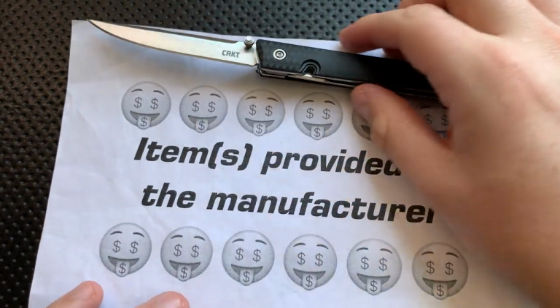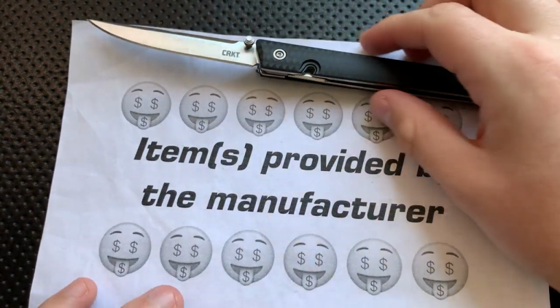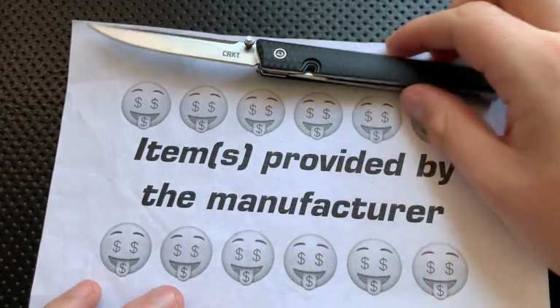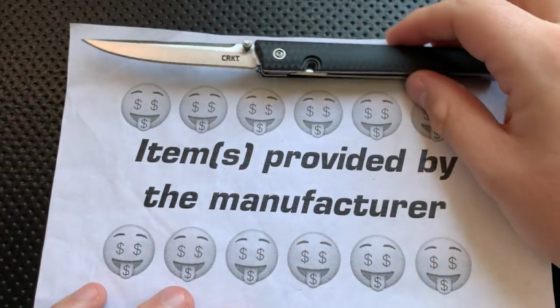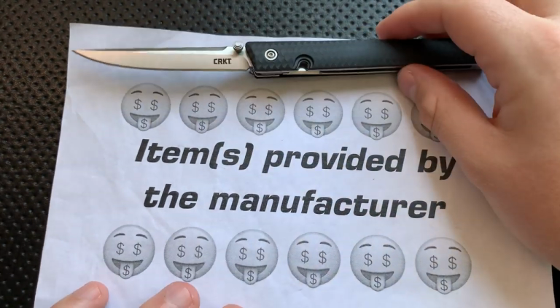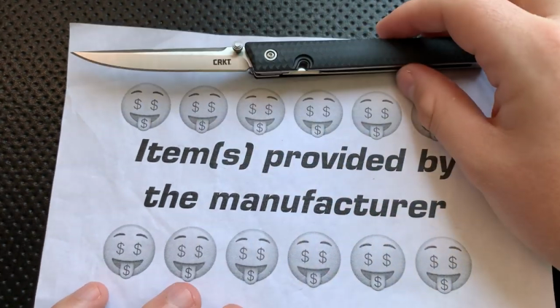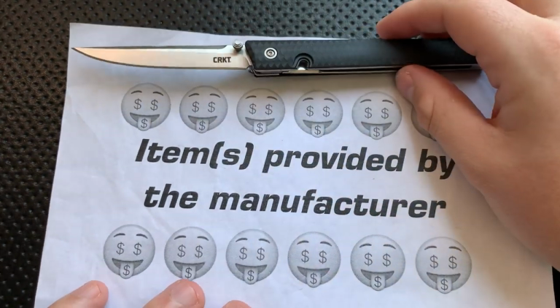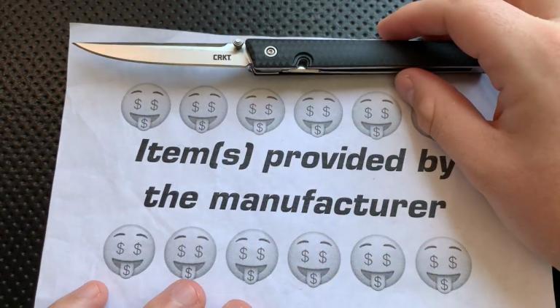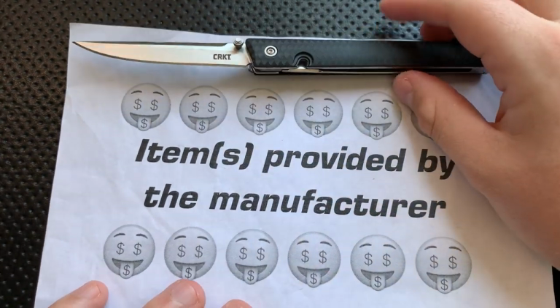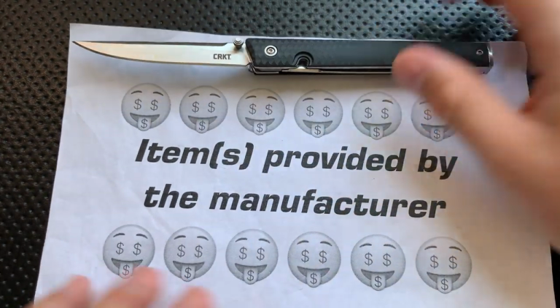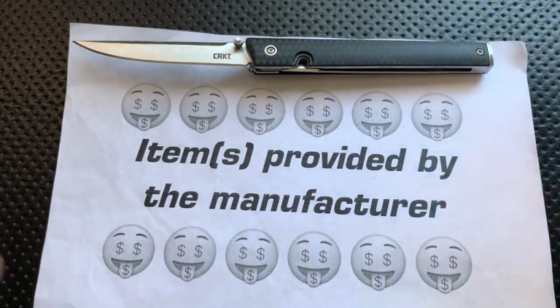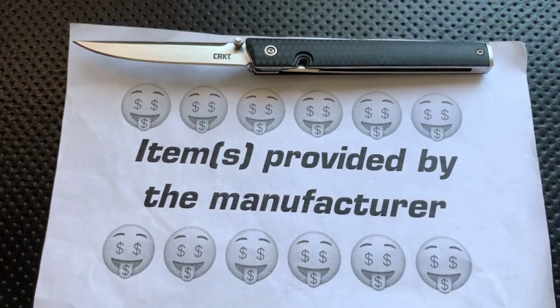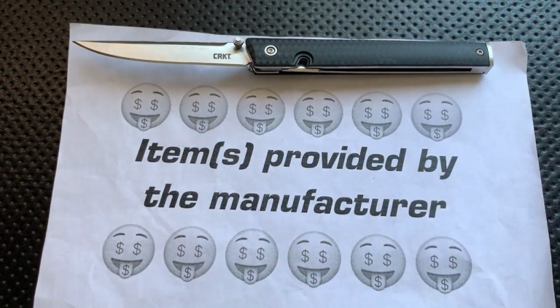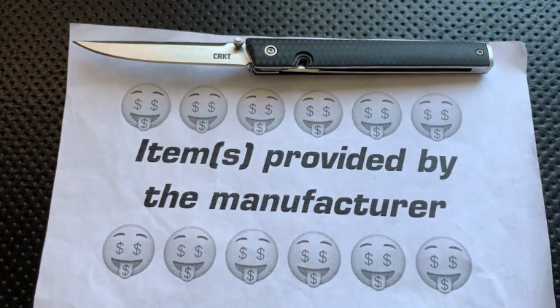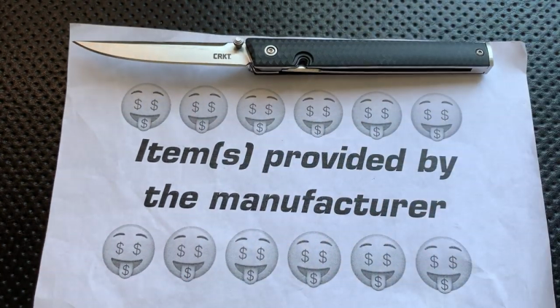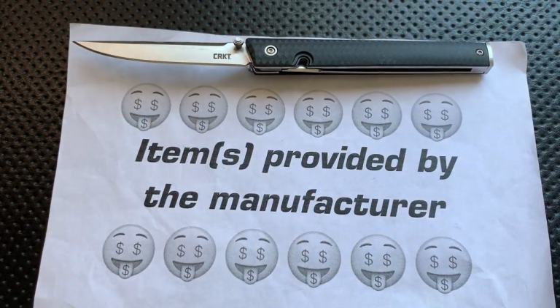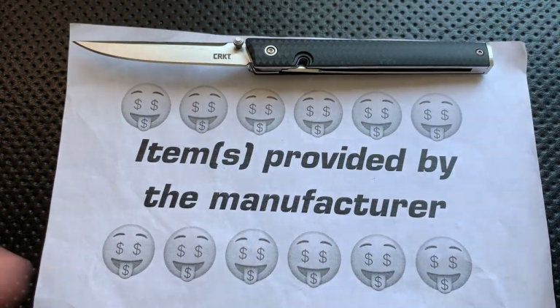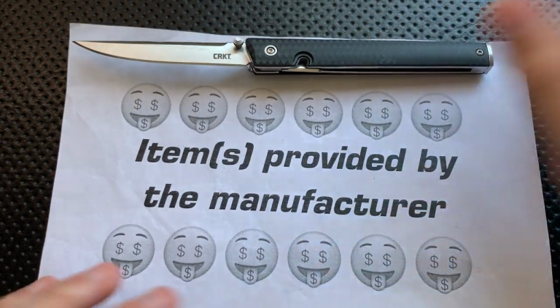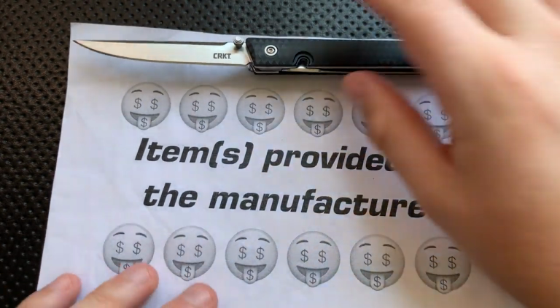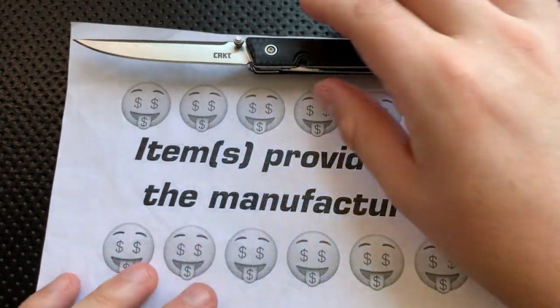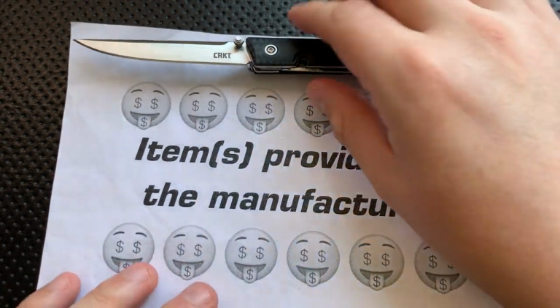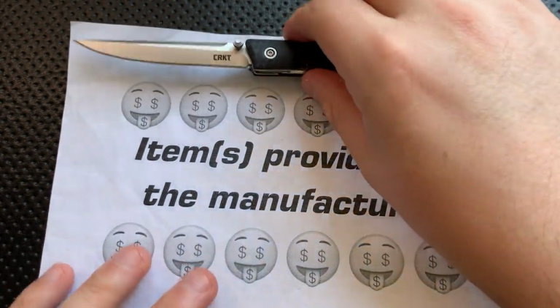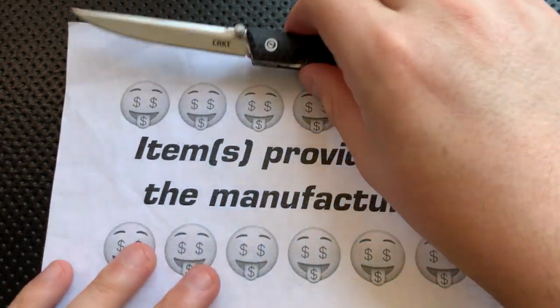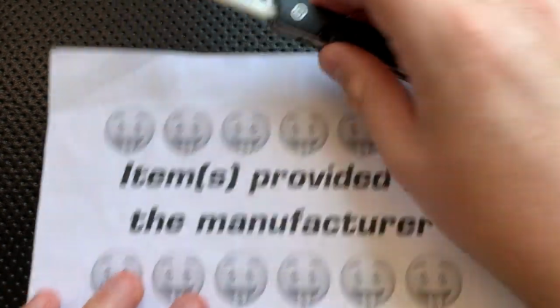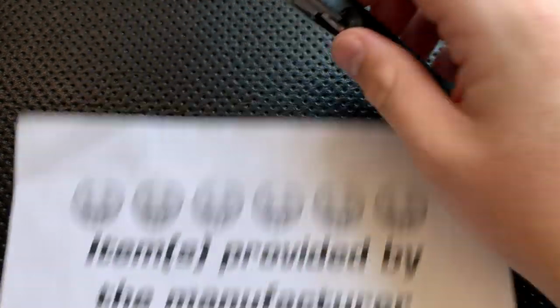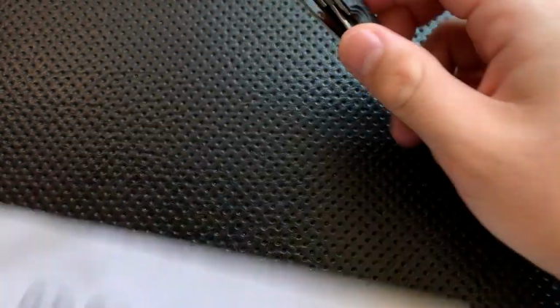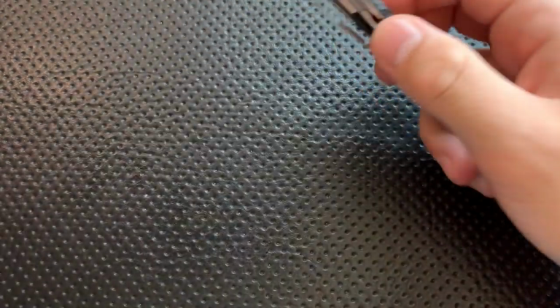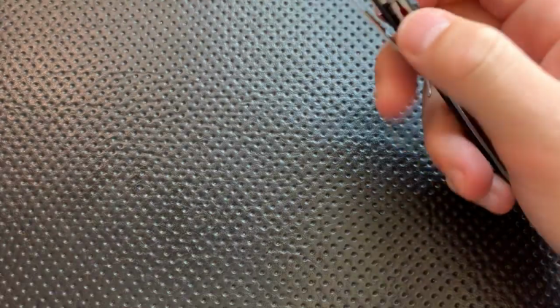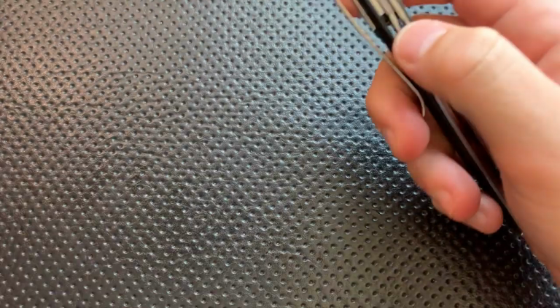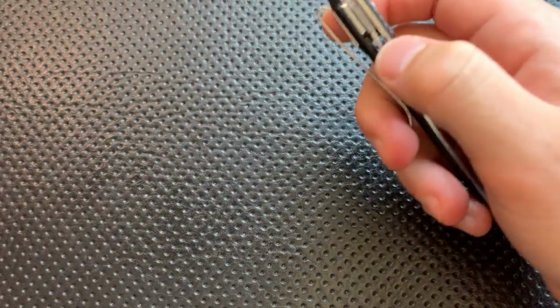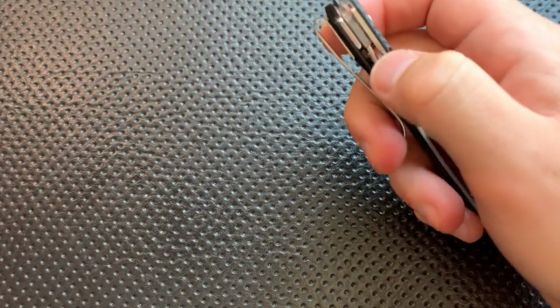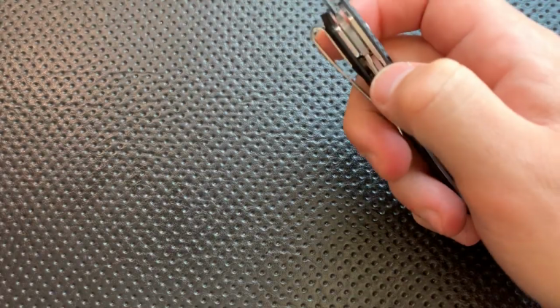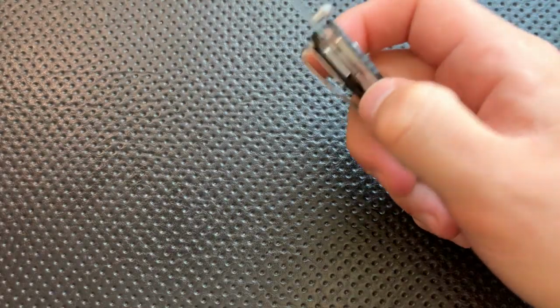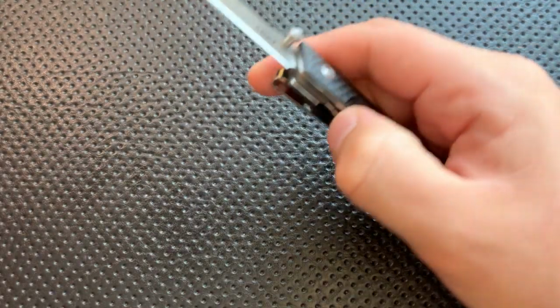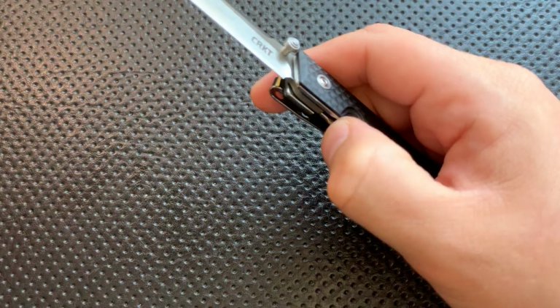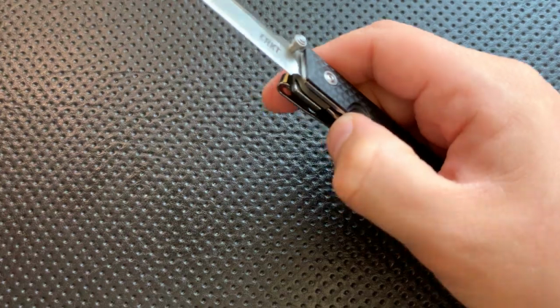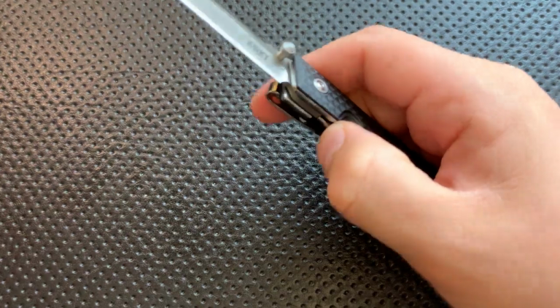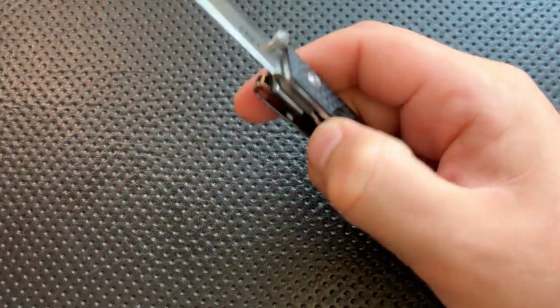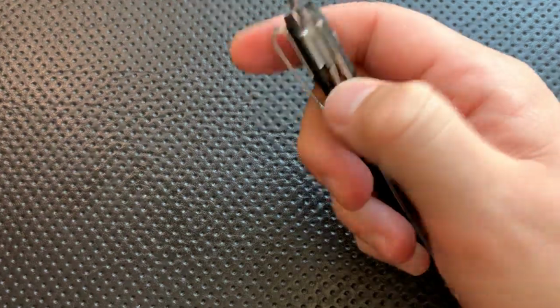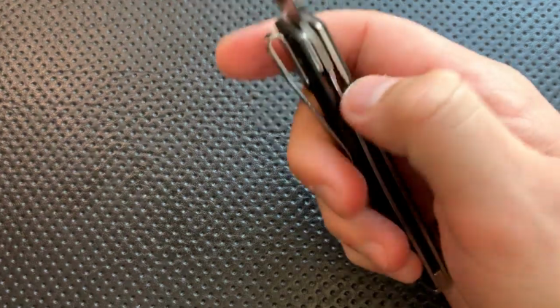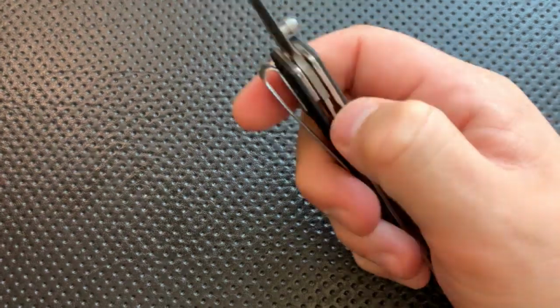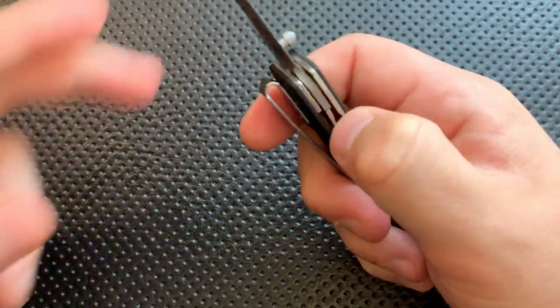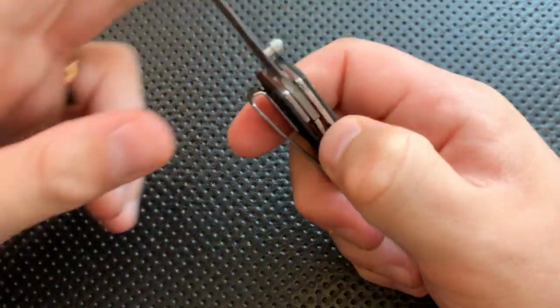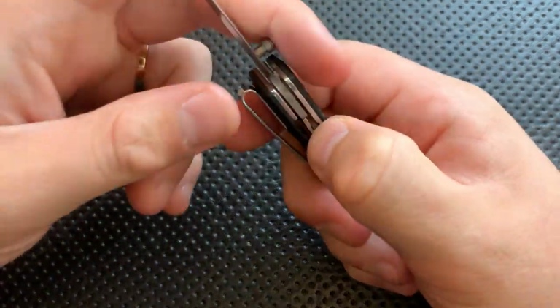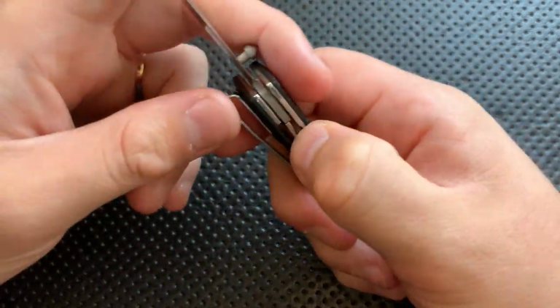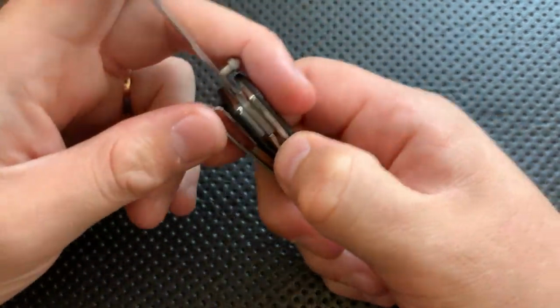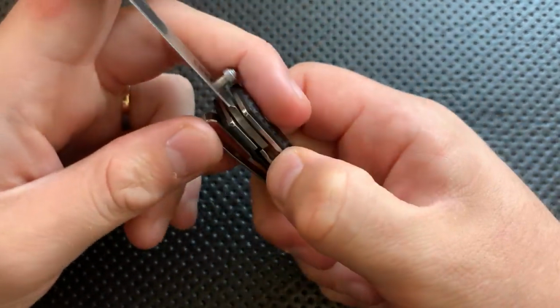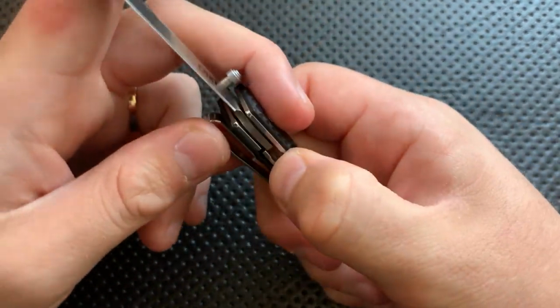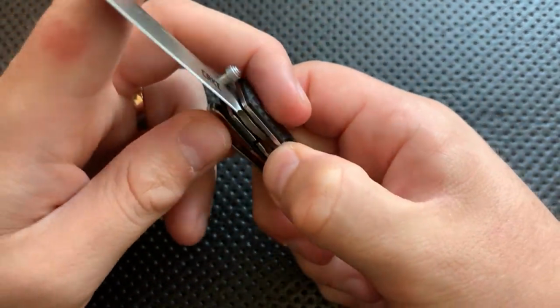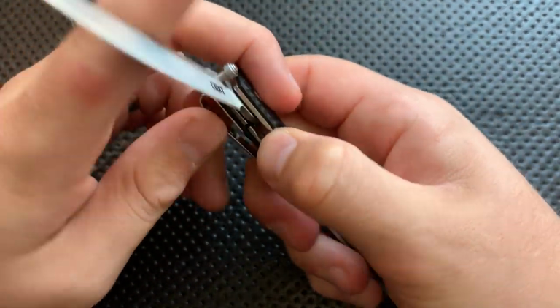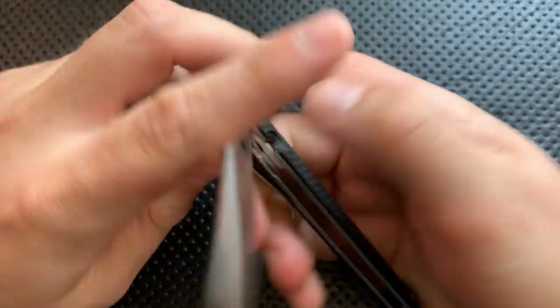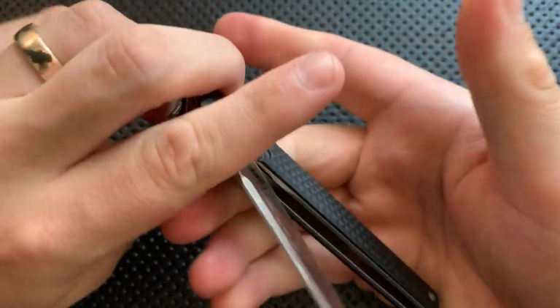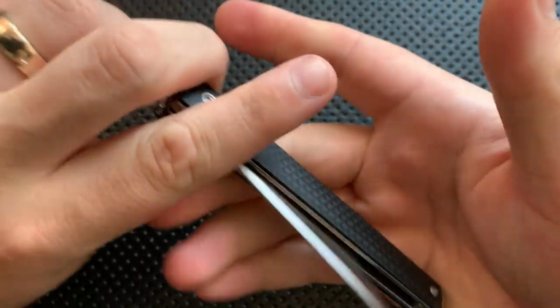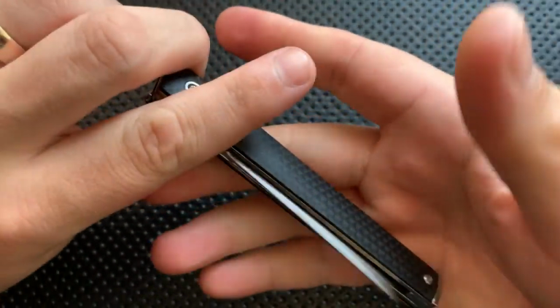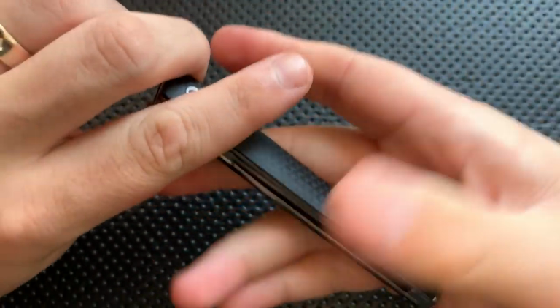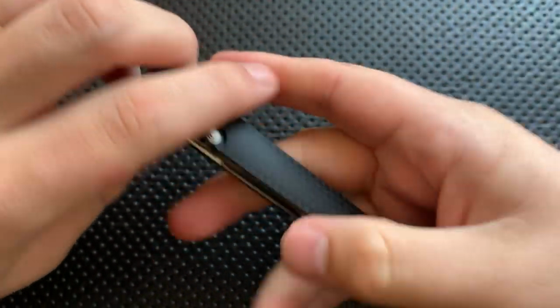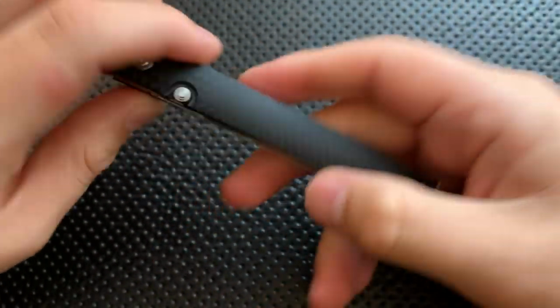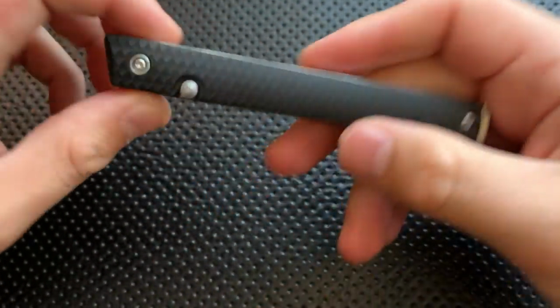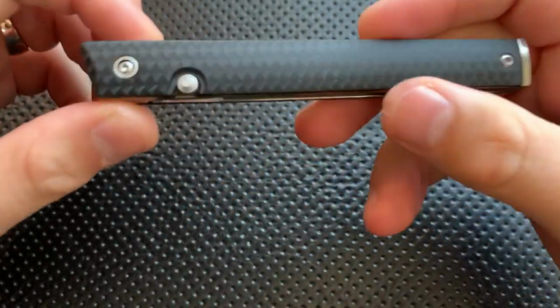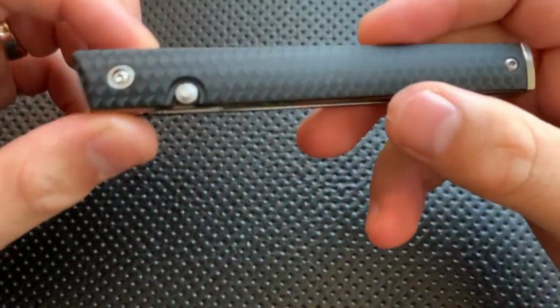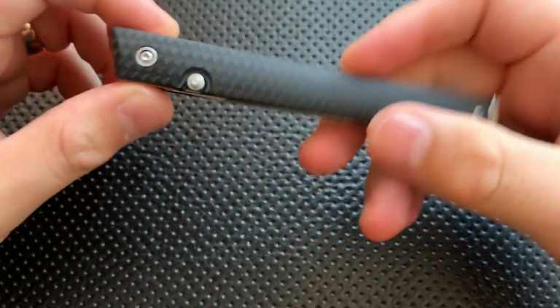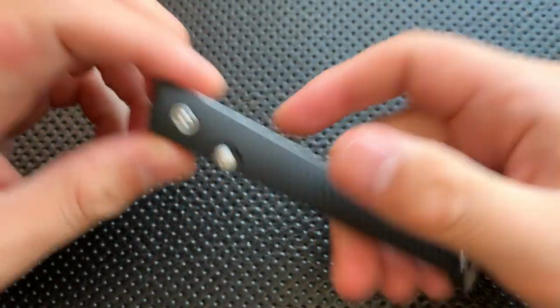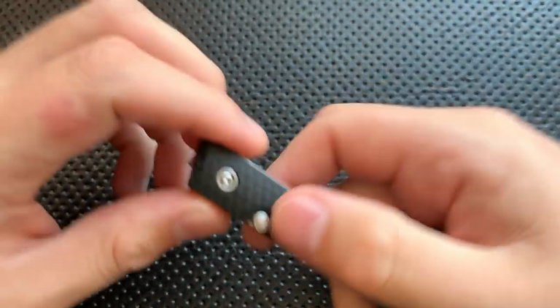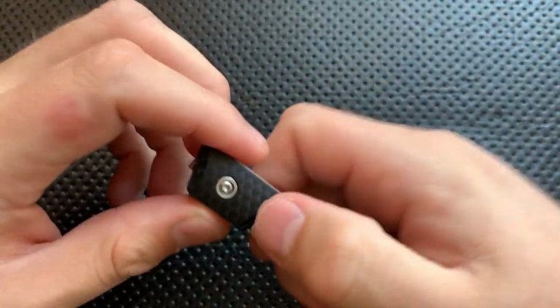I told them, as always, I'm going to talk about the good, the great, the bad, the ugly. Might be a gem, might be junk — they still sent it along. So thanks, CRKT, but there you go — full disclosure.